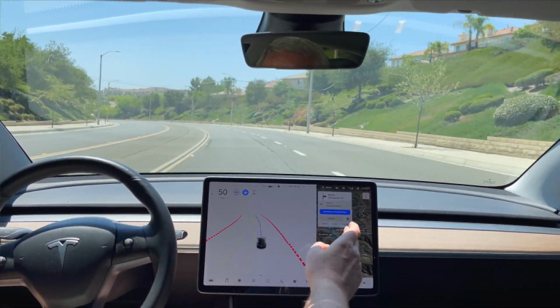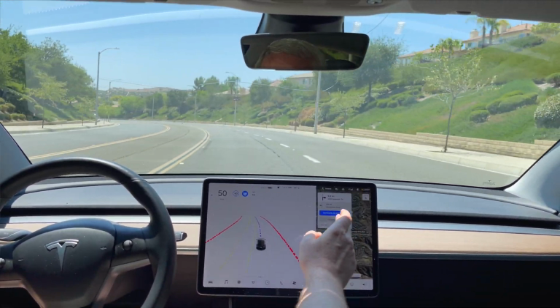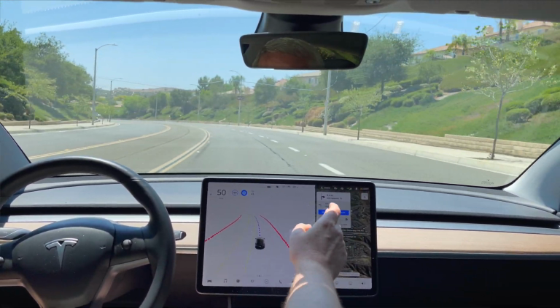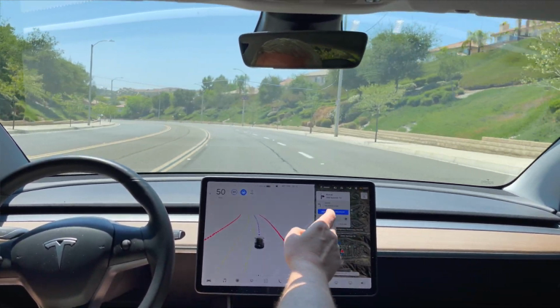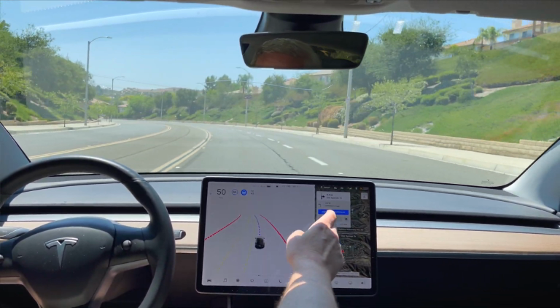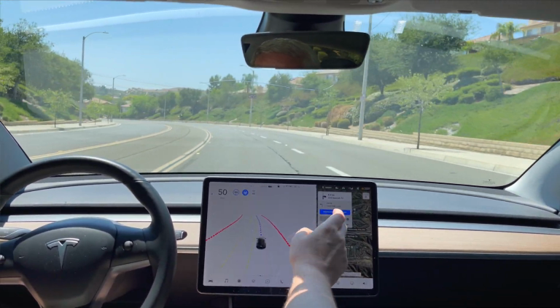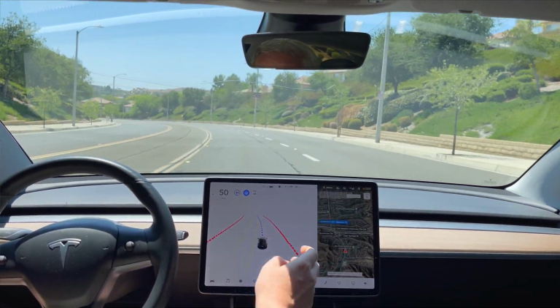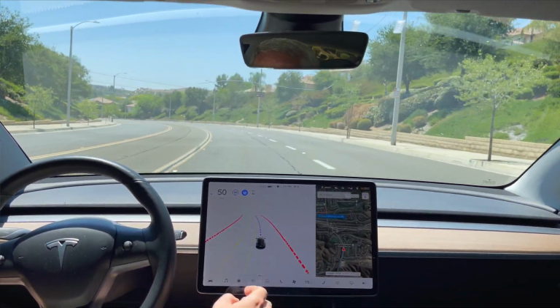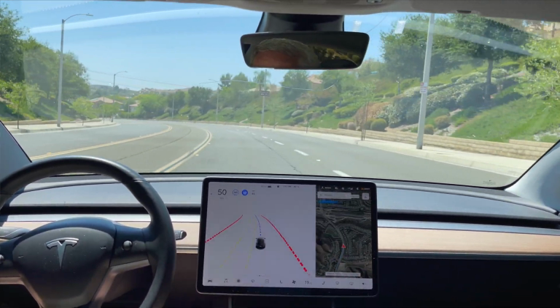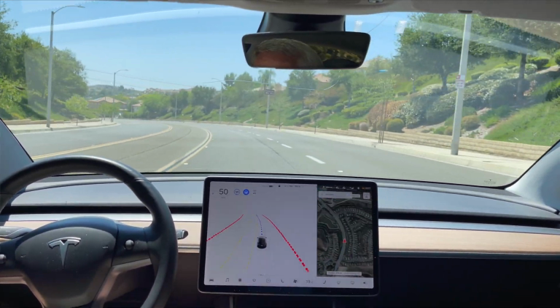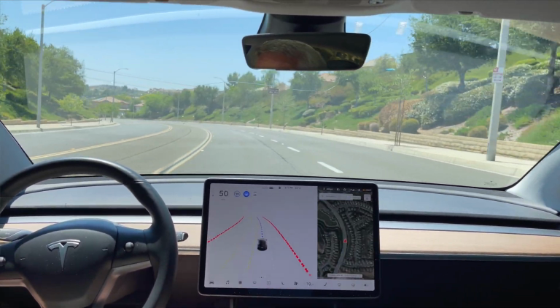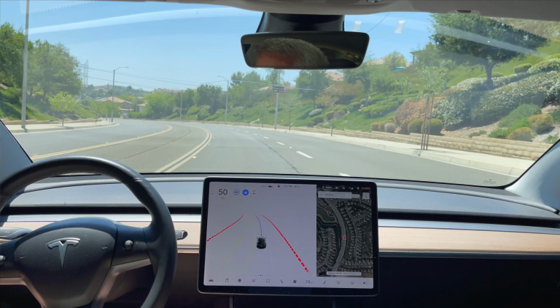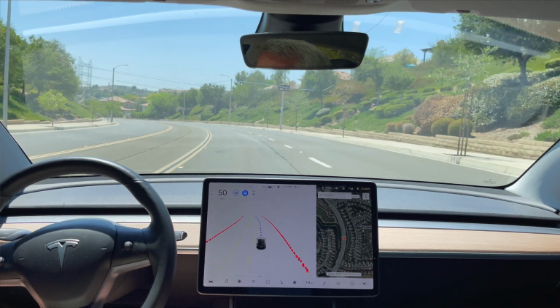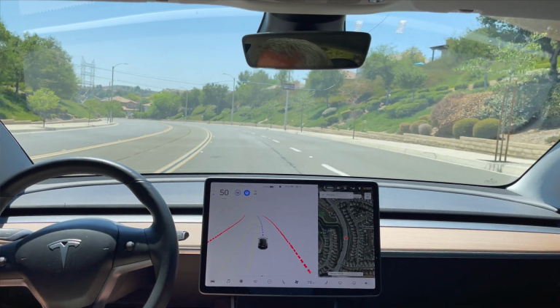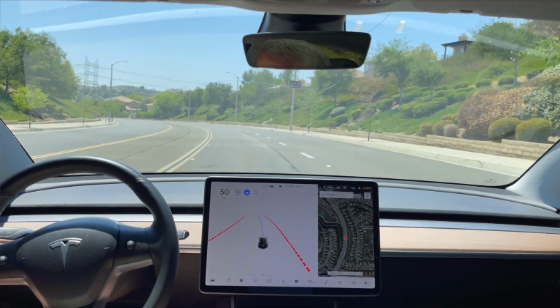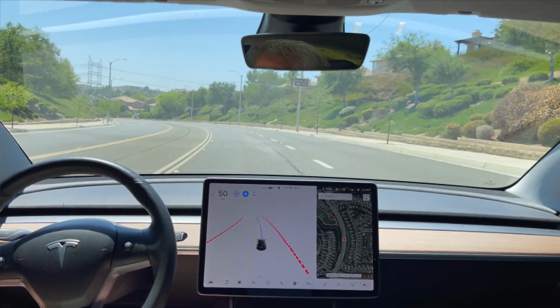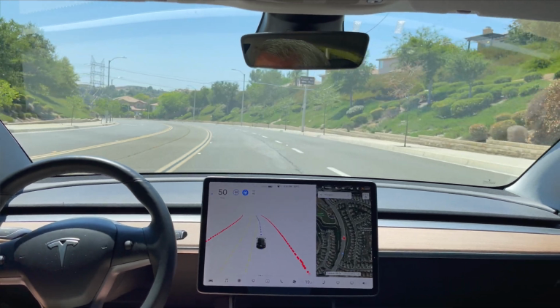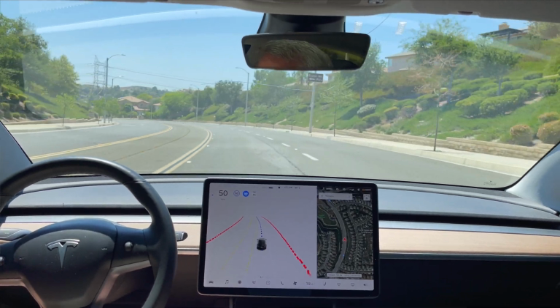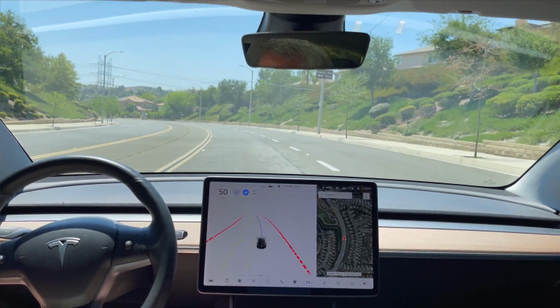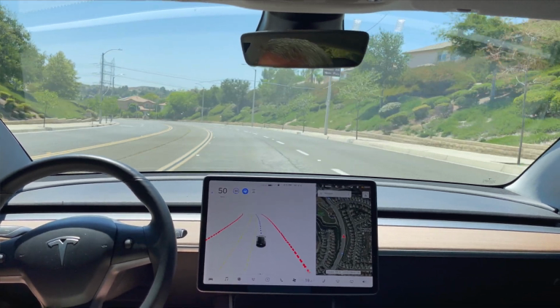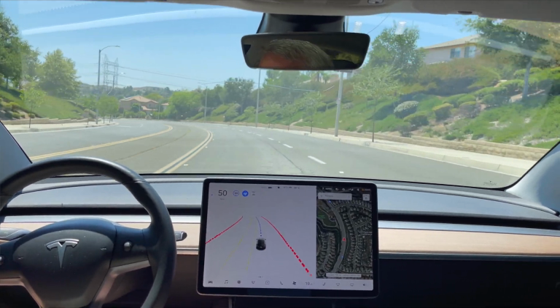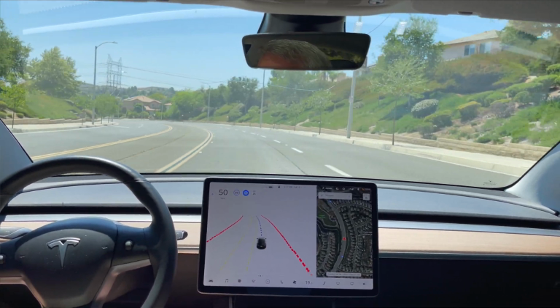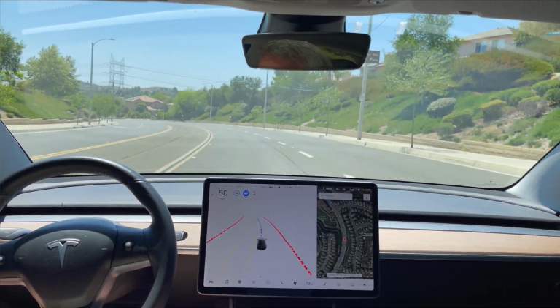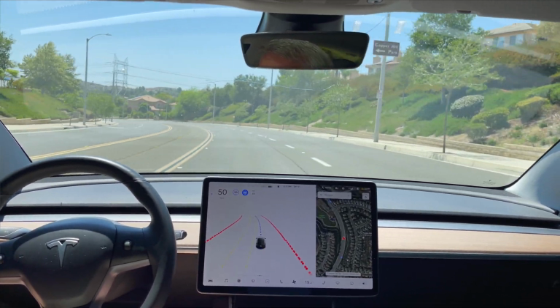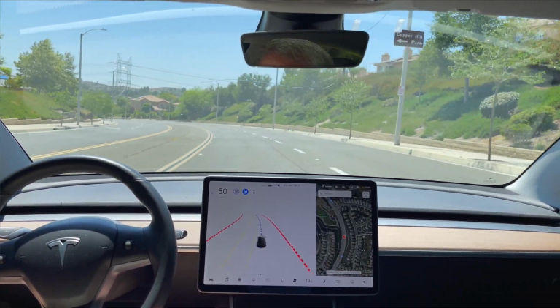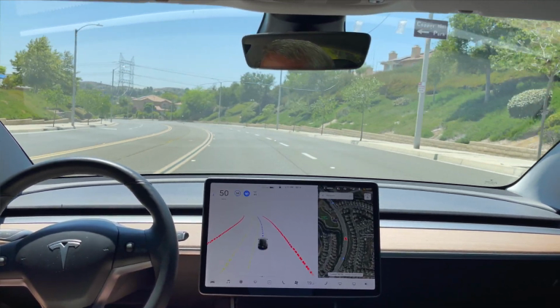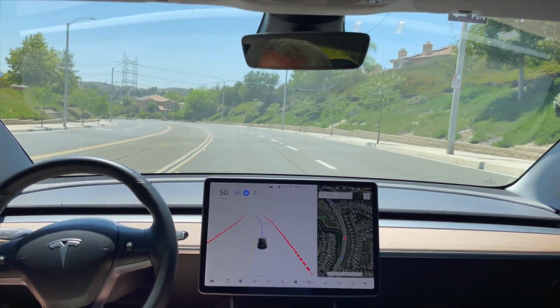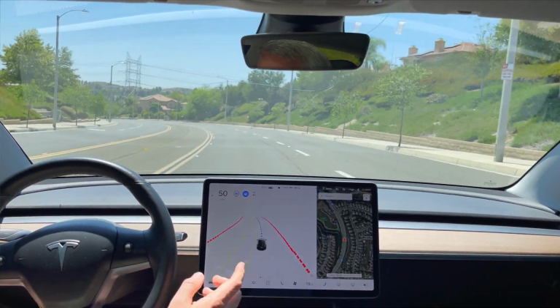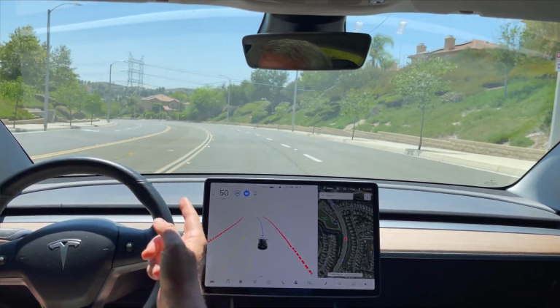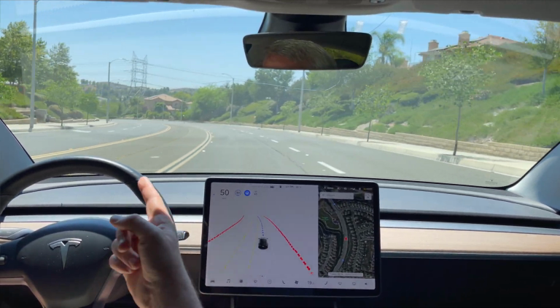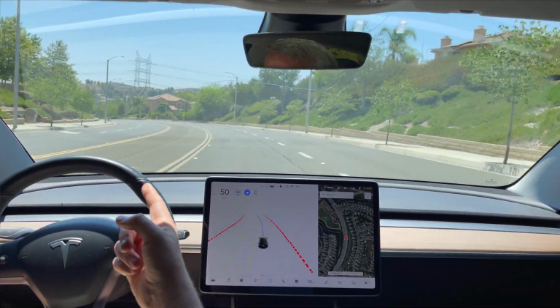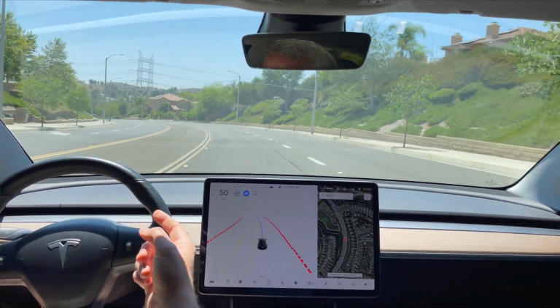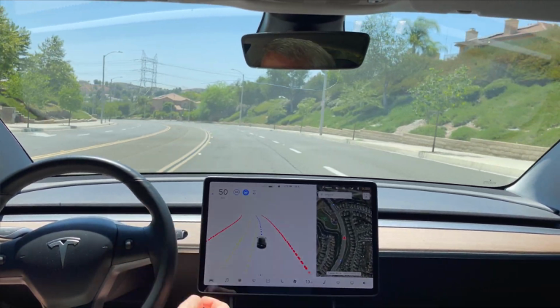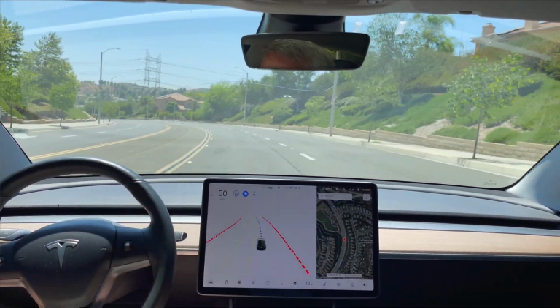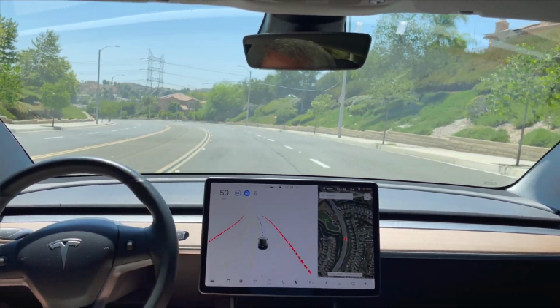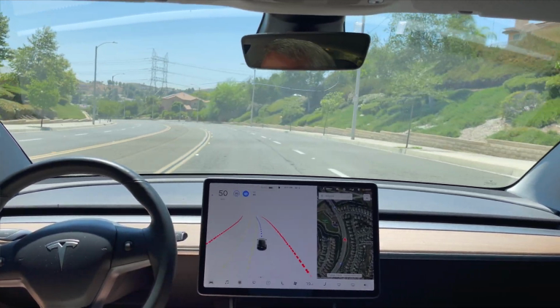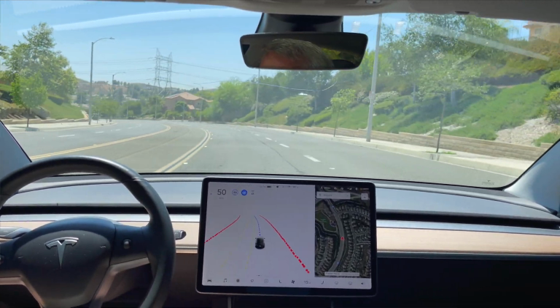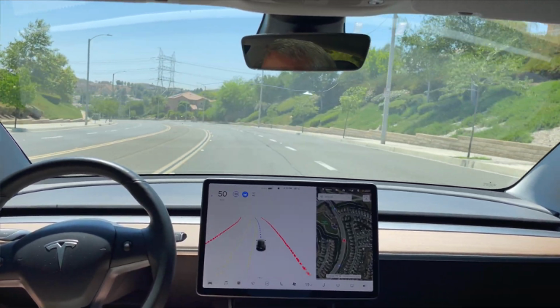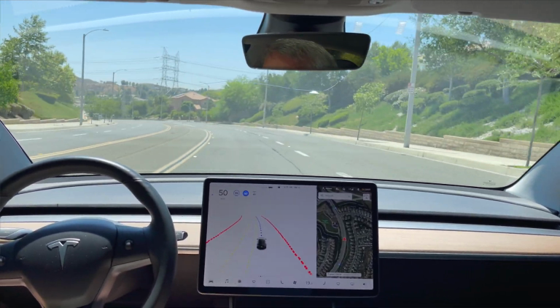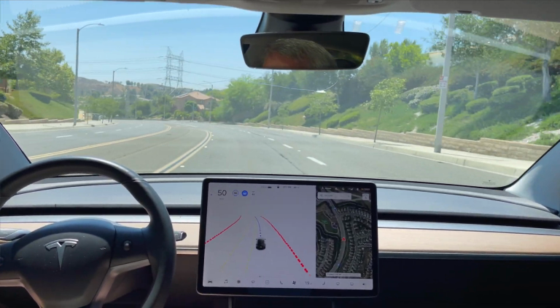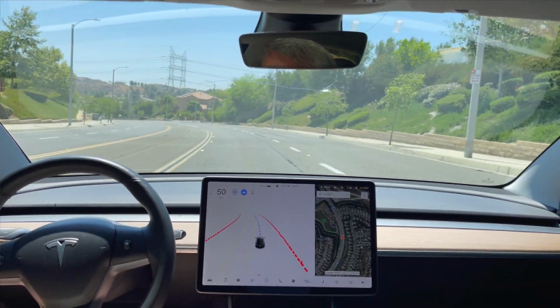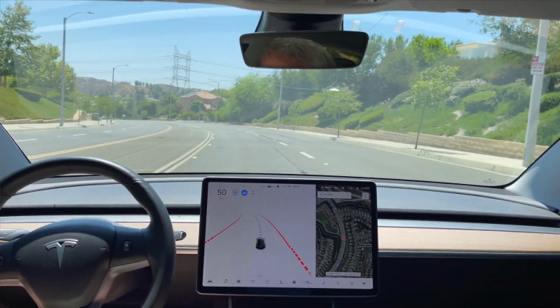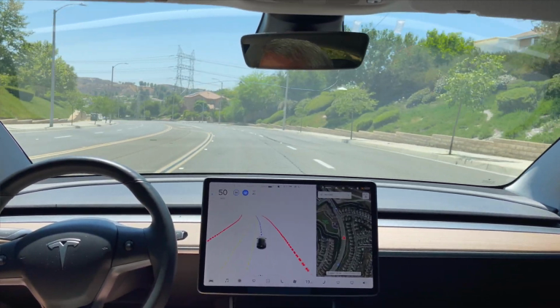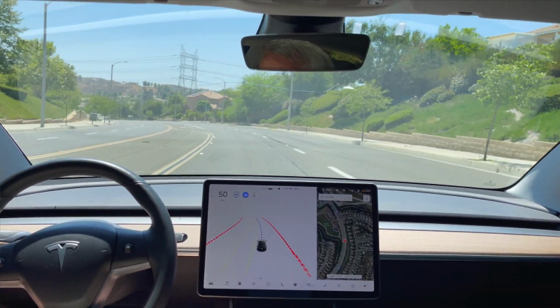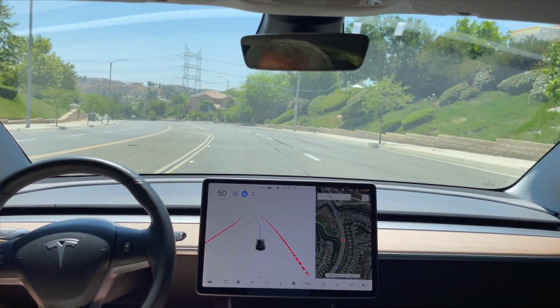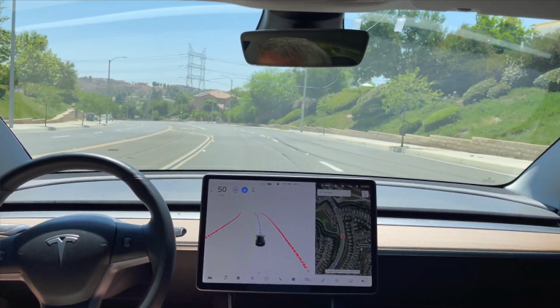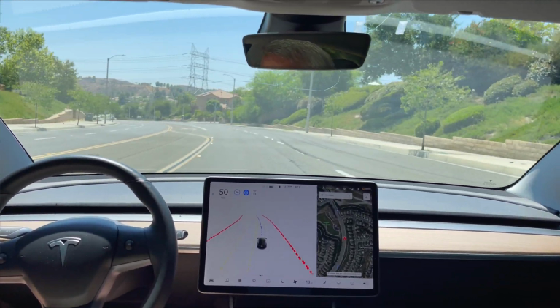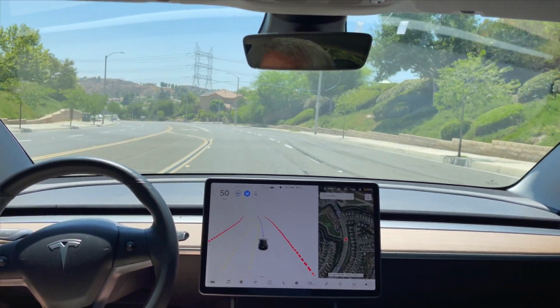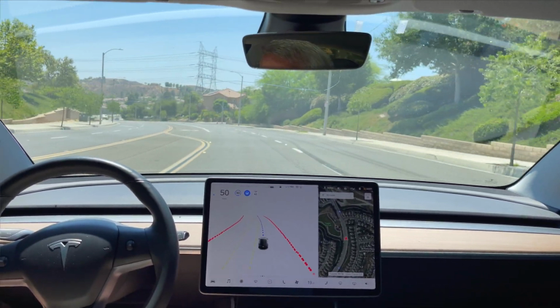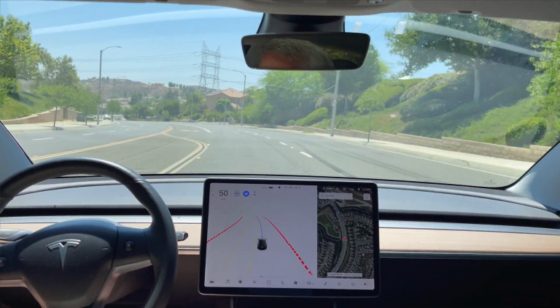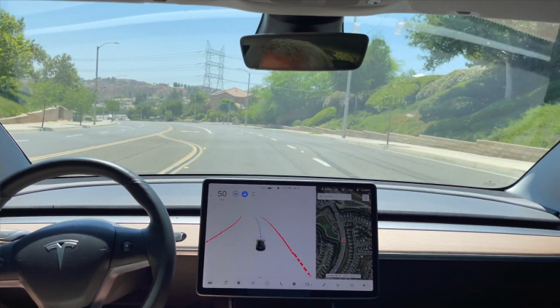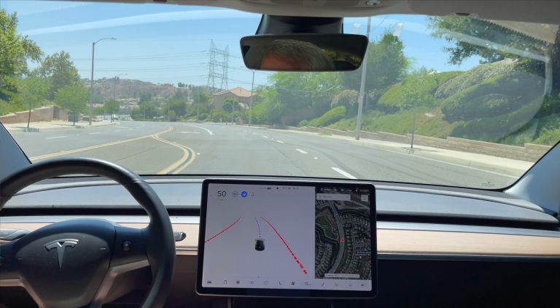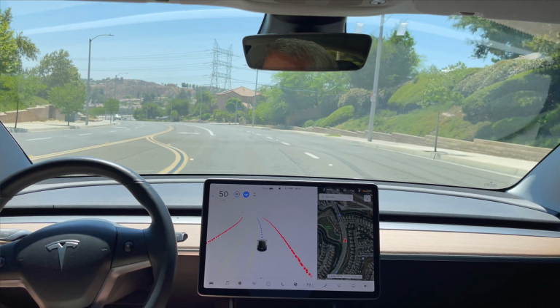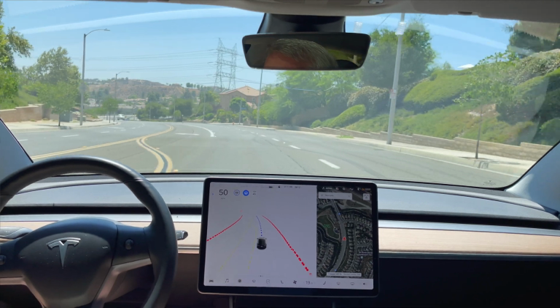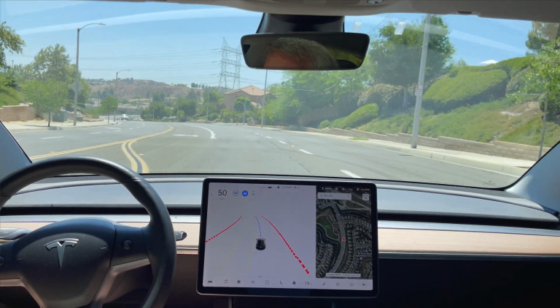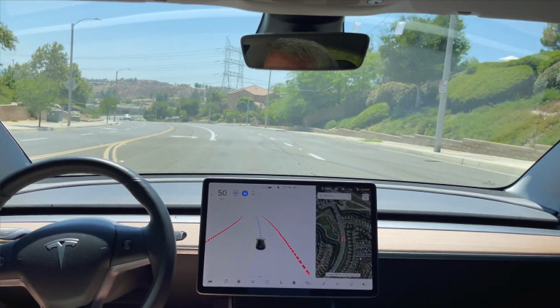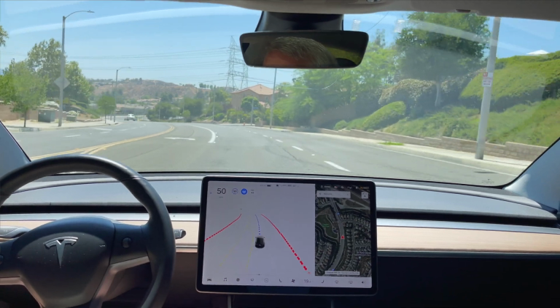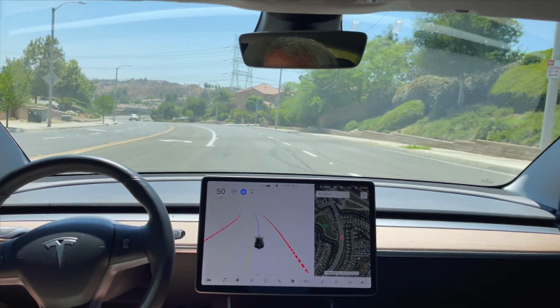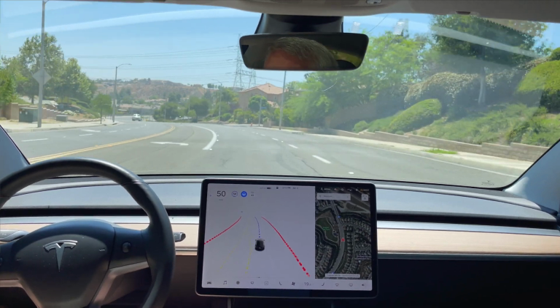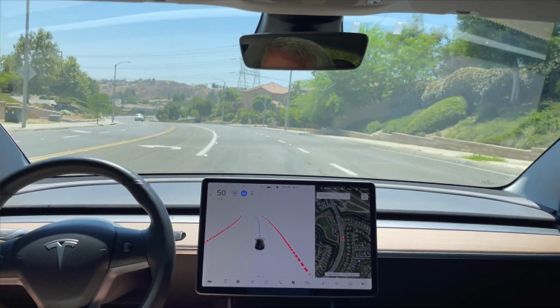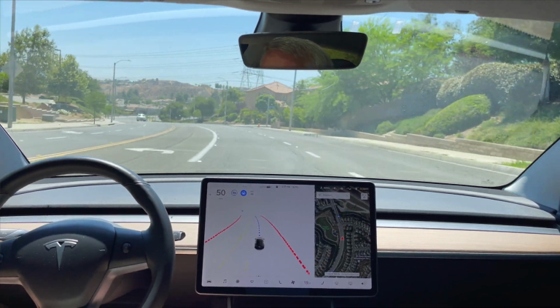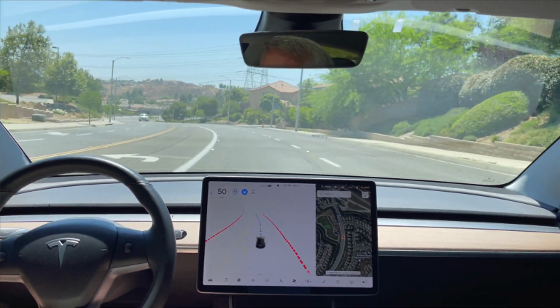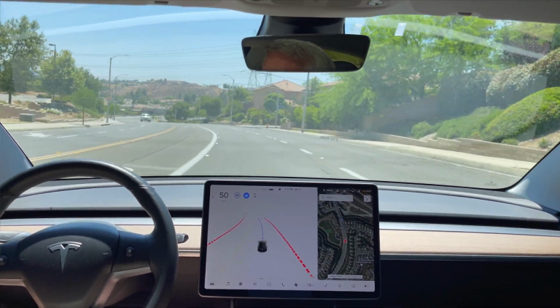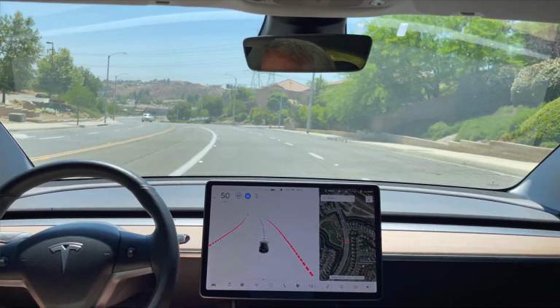I'm just going to cancel this and wait until we pass this intersection here, and then I'll put my start point back in.